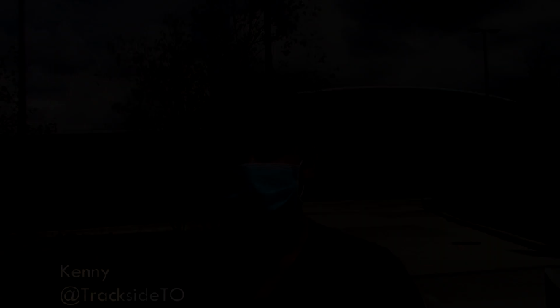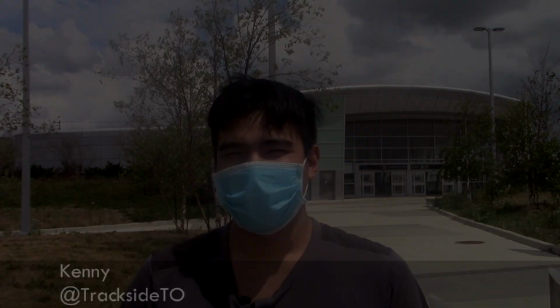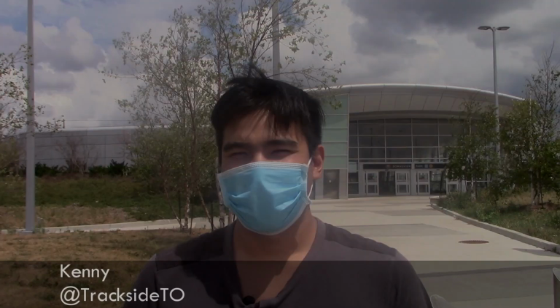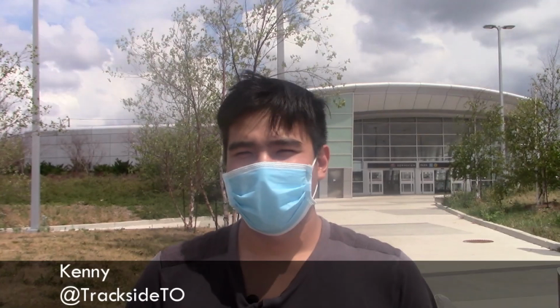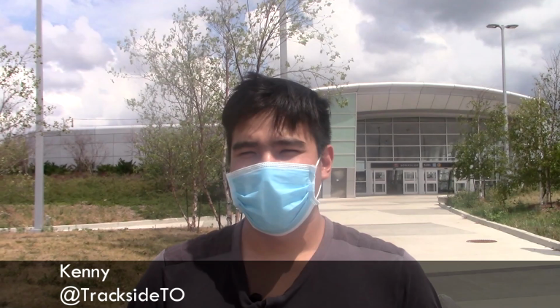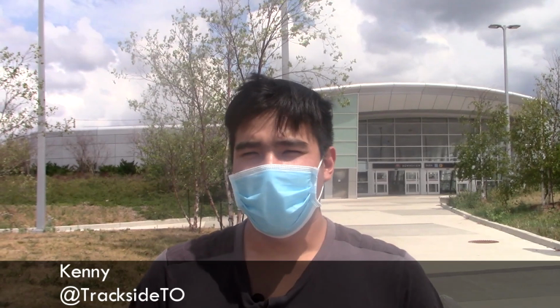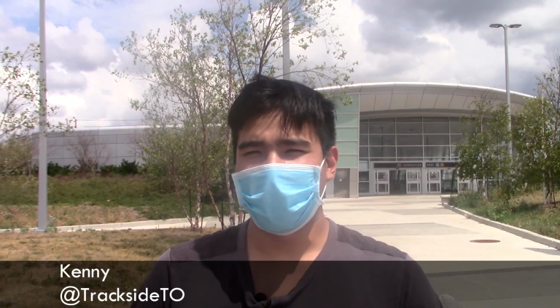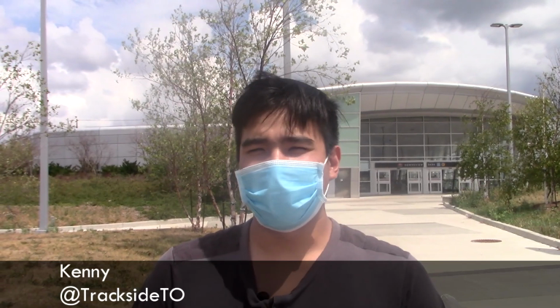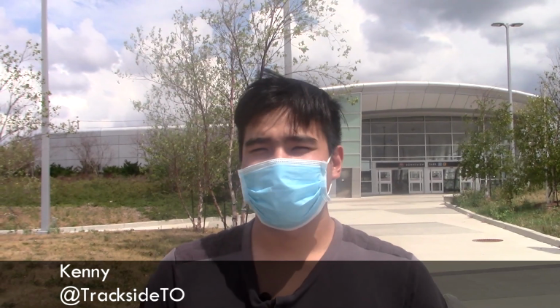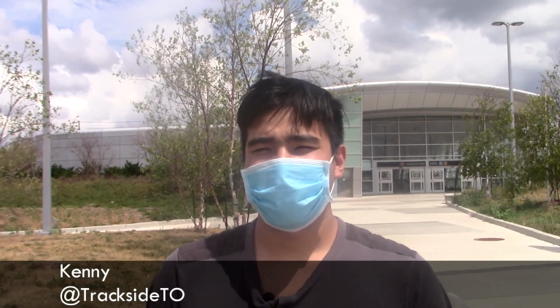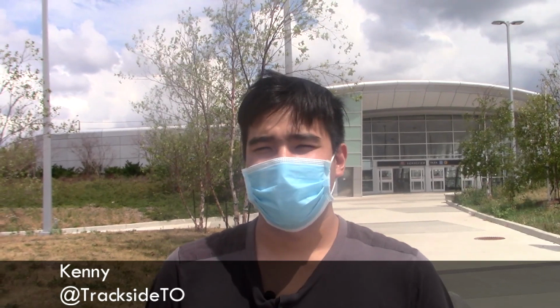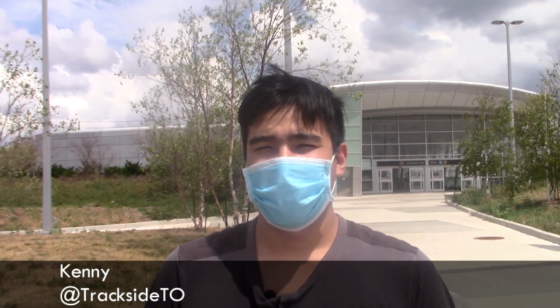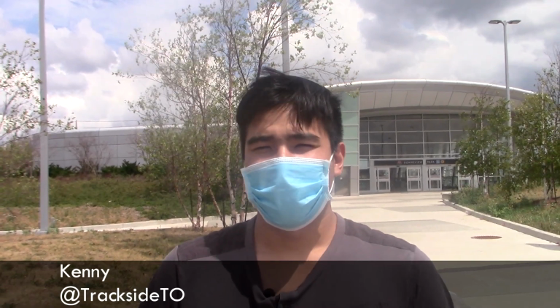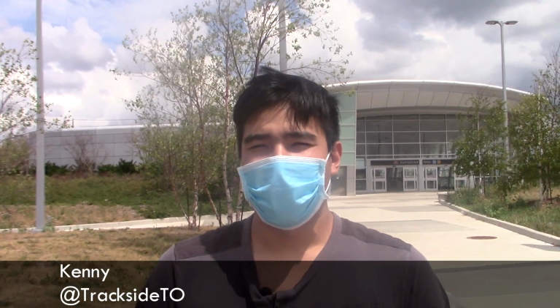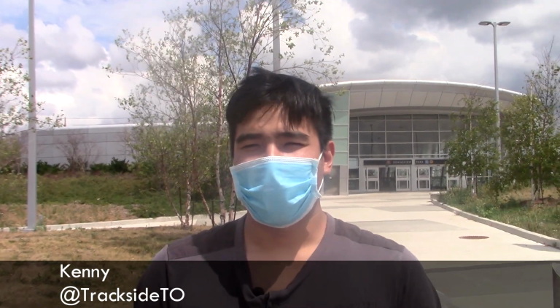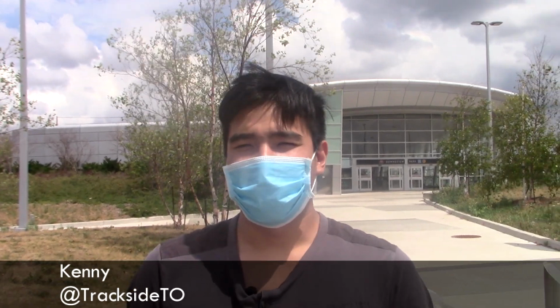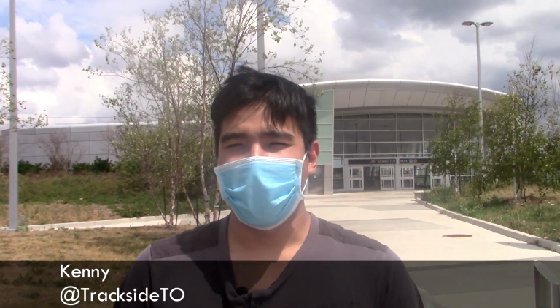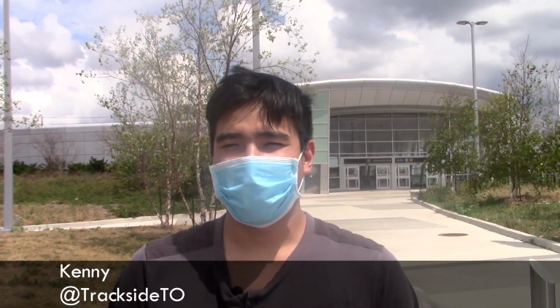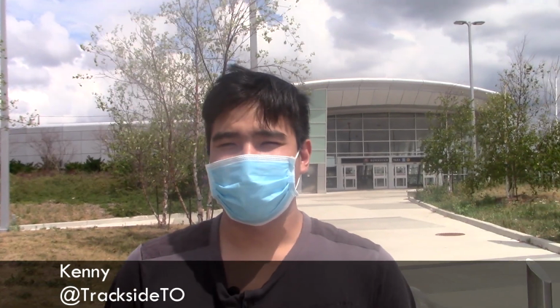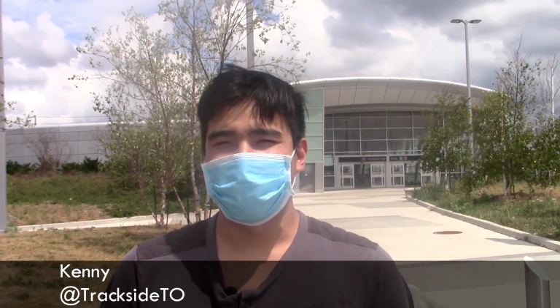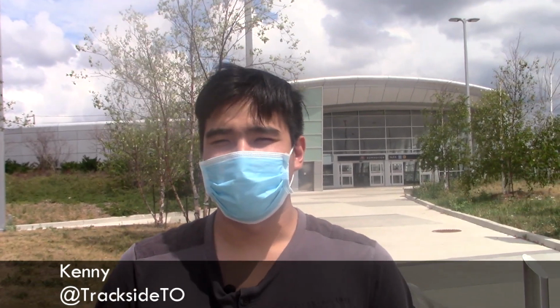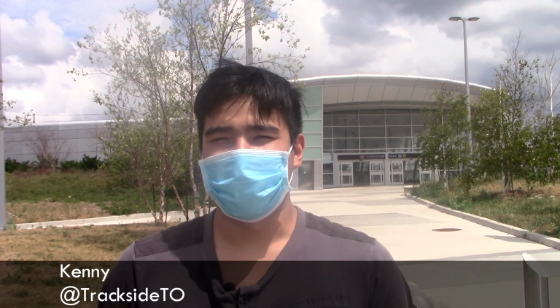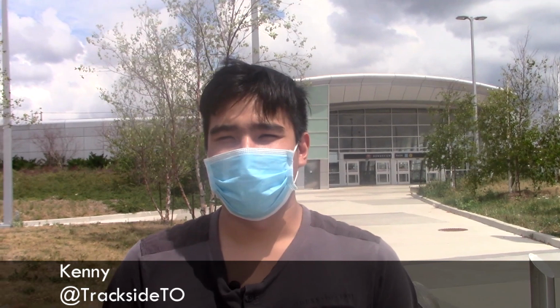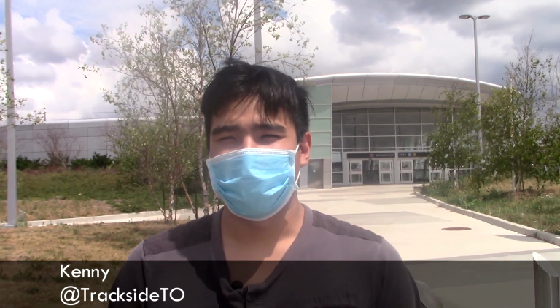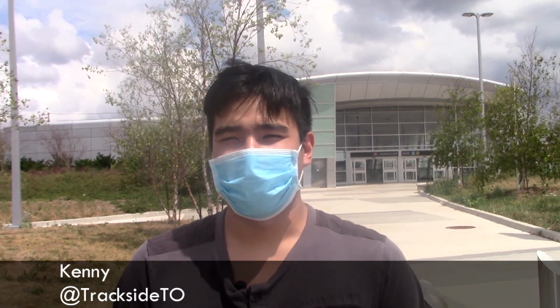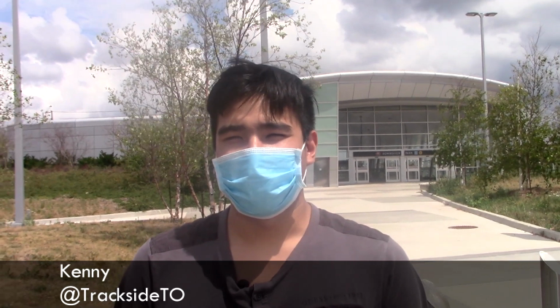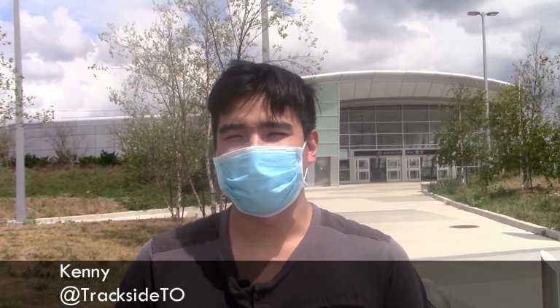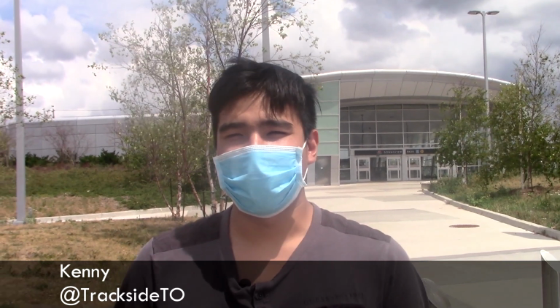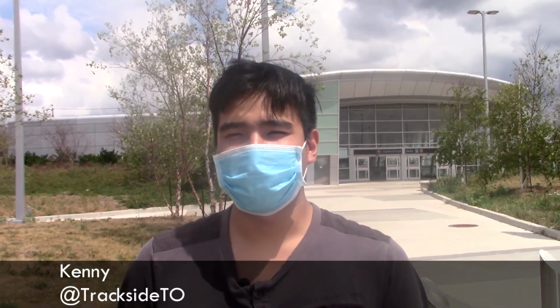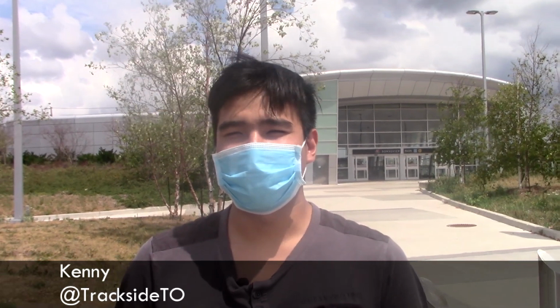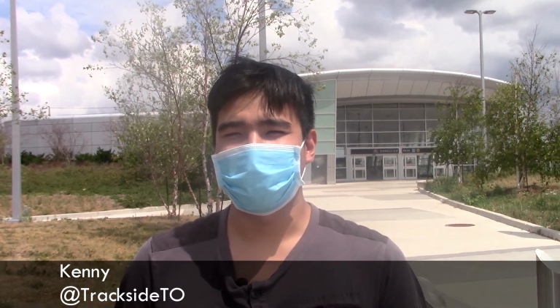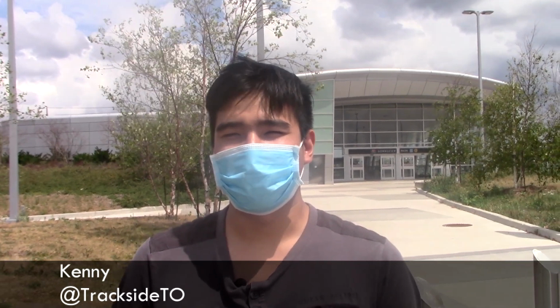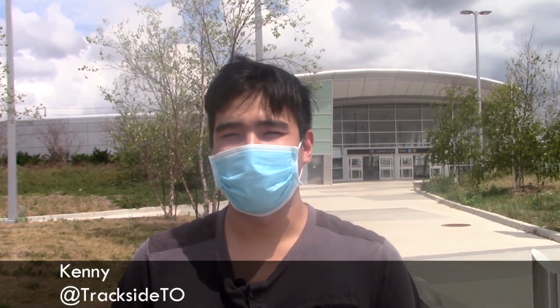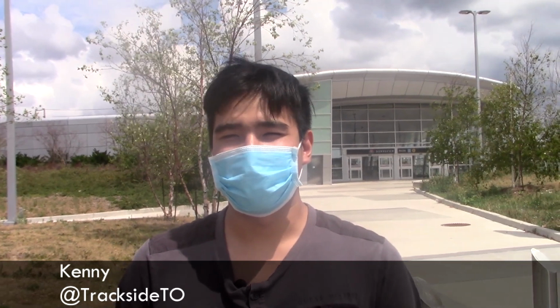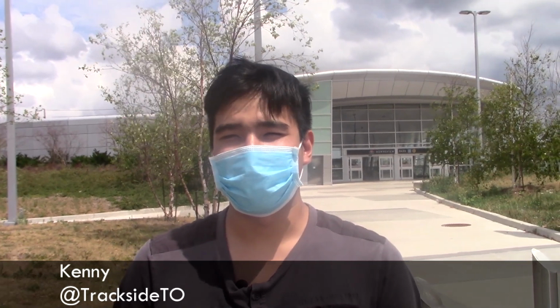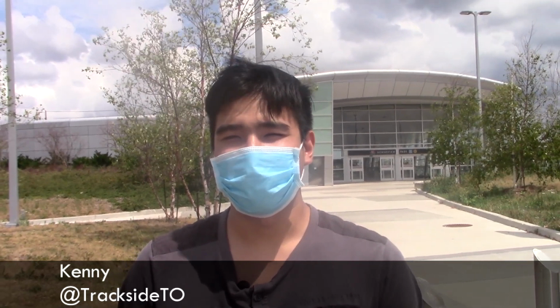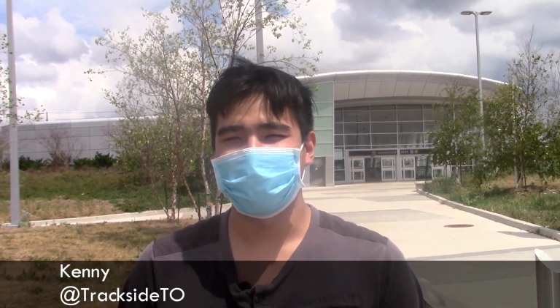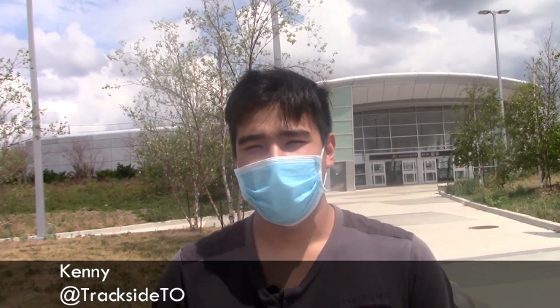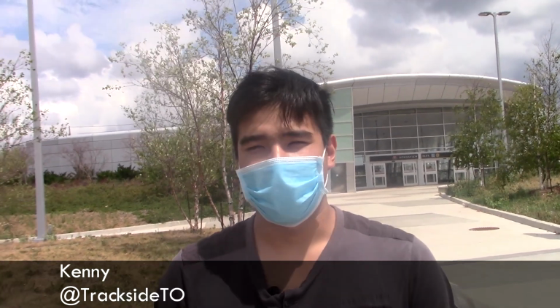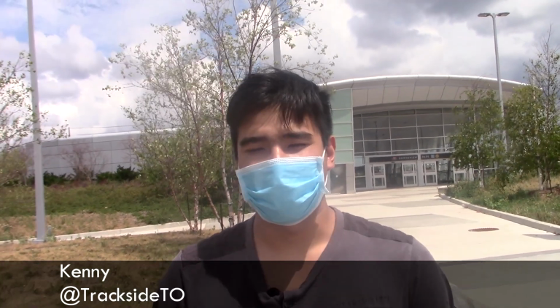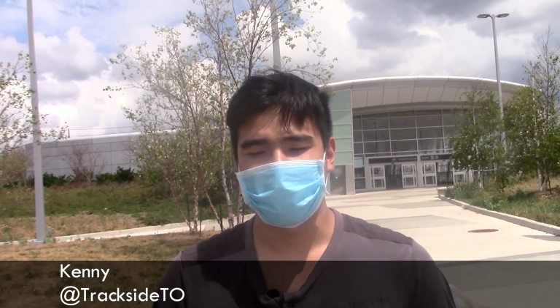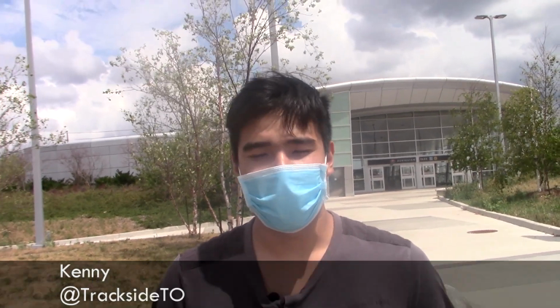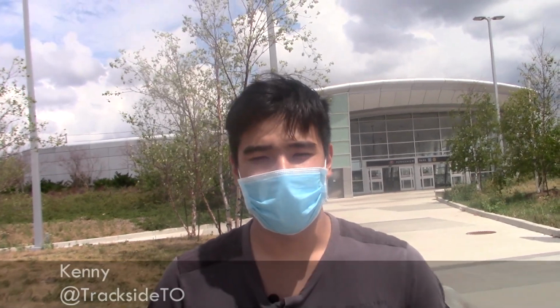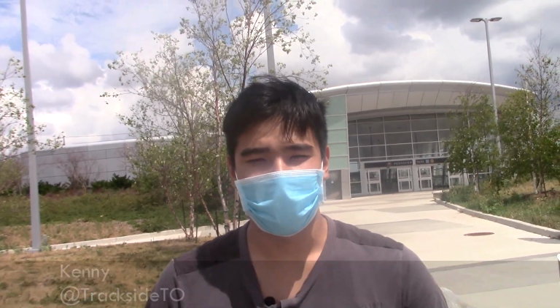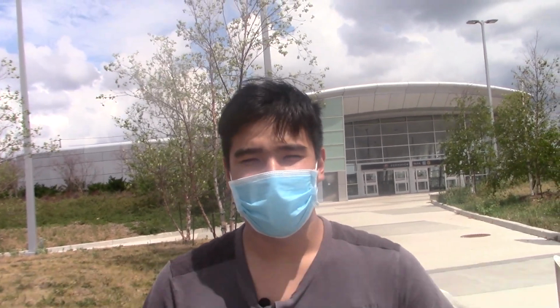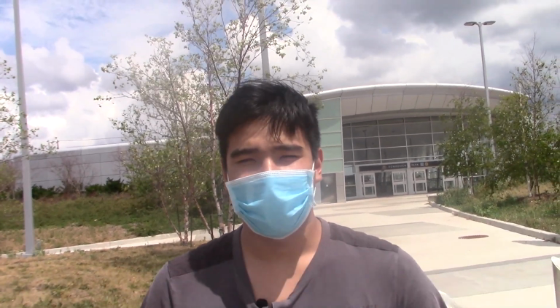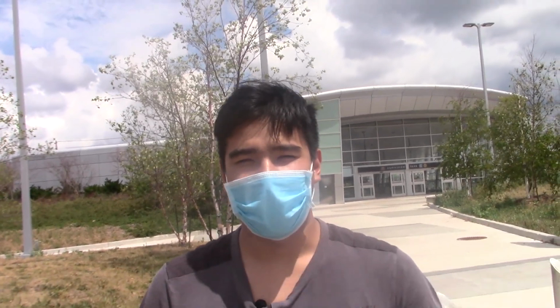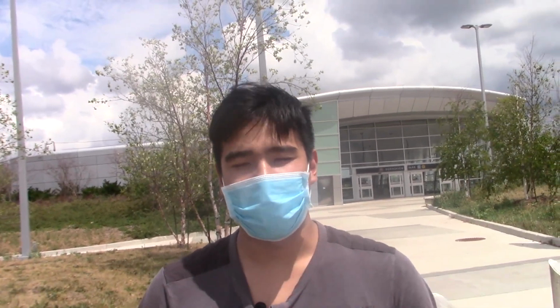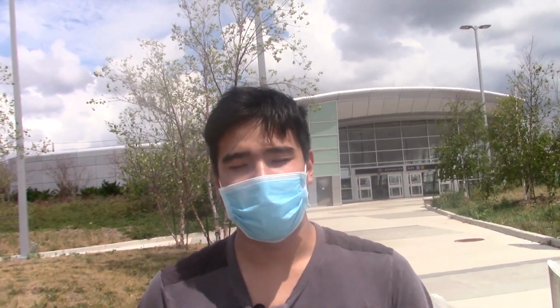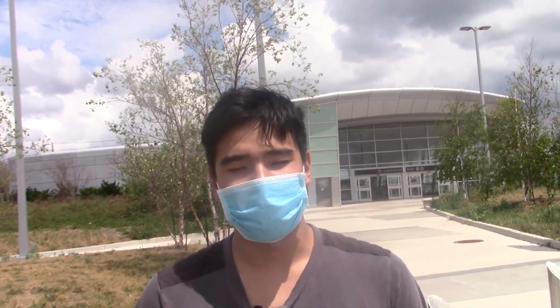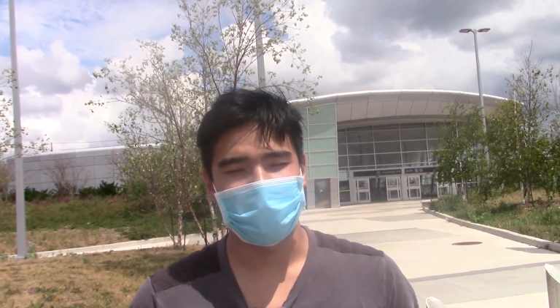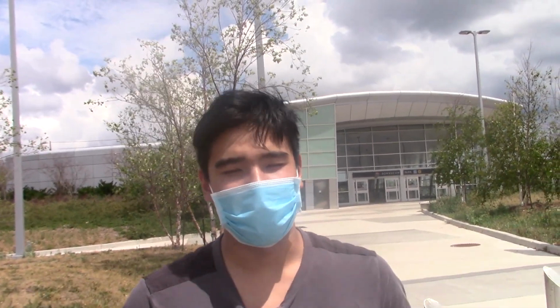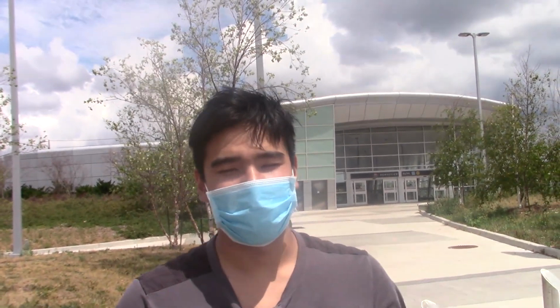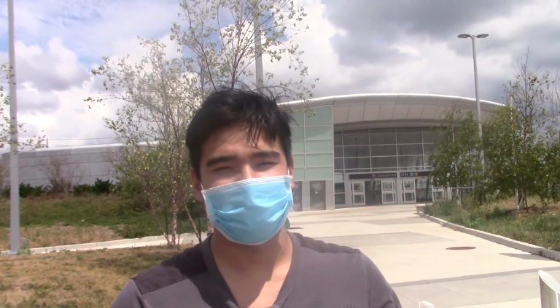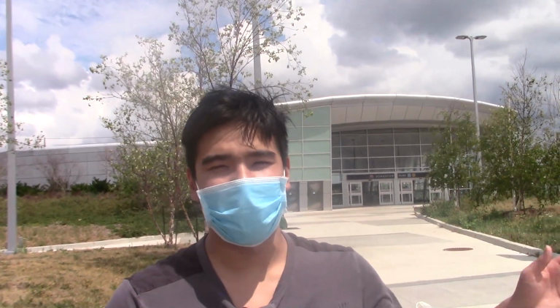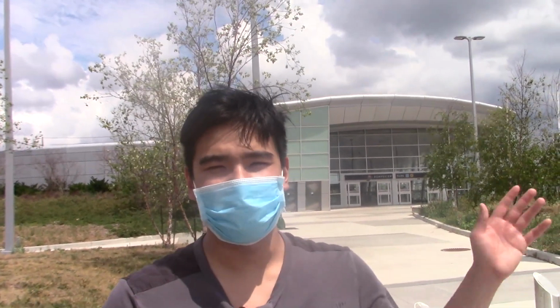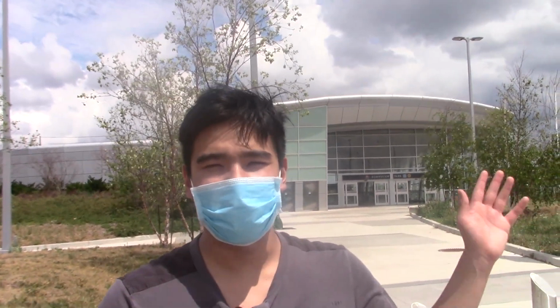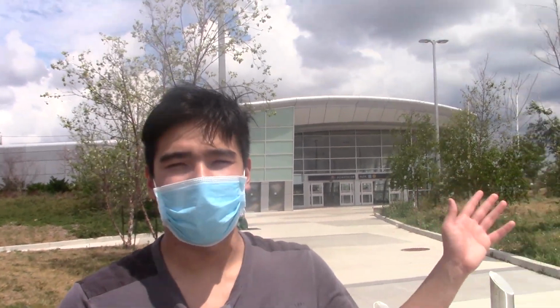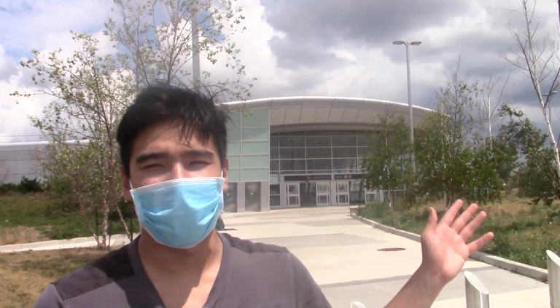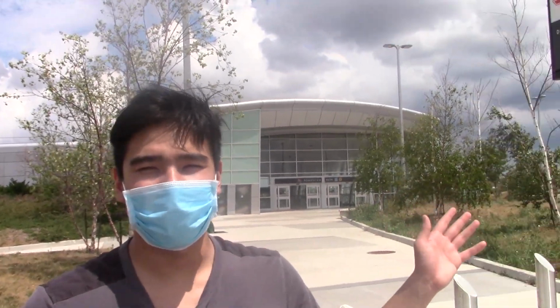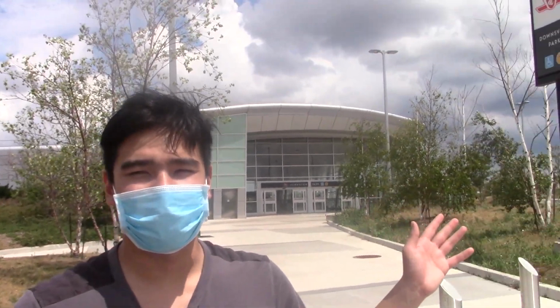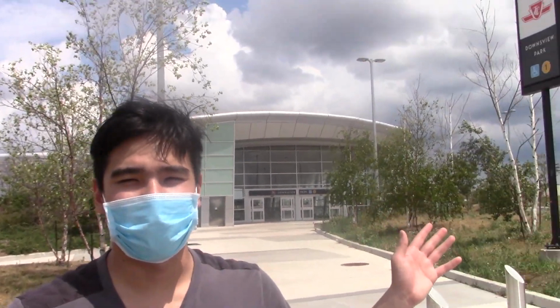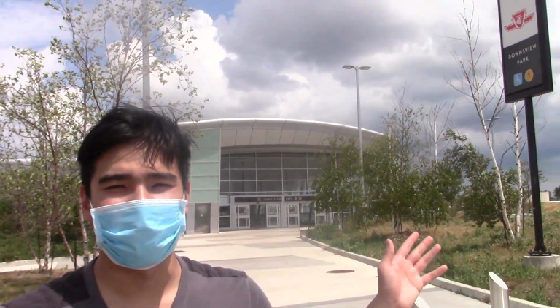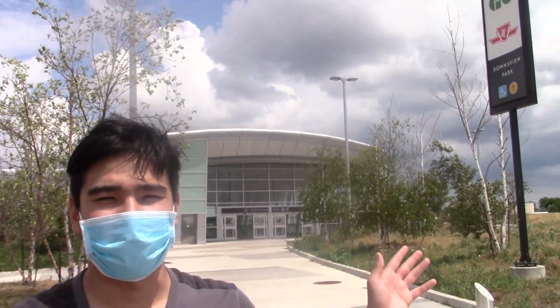Hey guys, welcome back to Stations of the TTC series, and today I'm outside of Downsview Park Station.